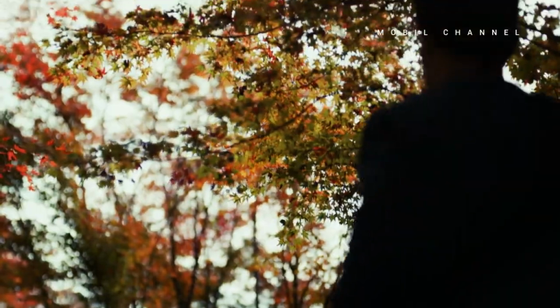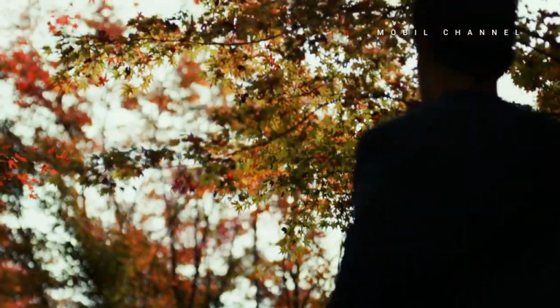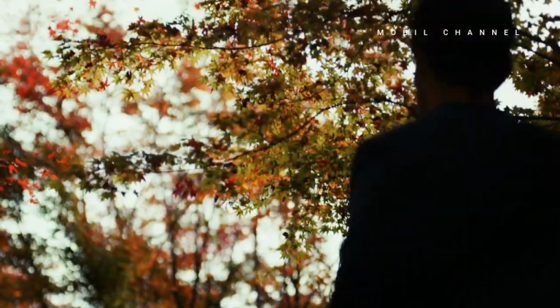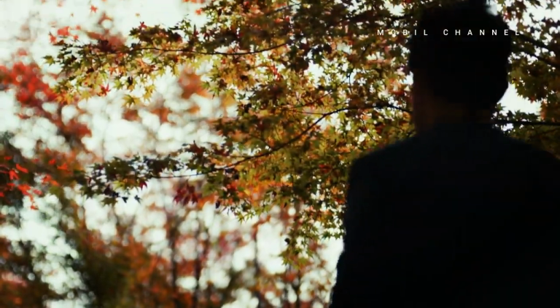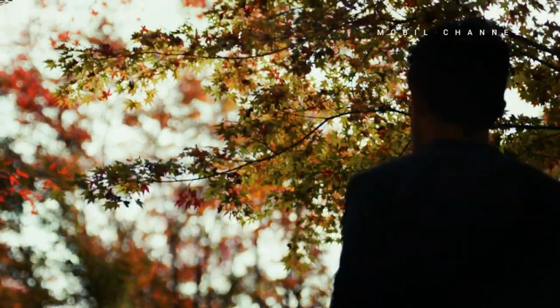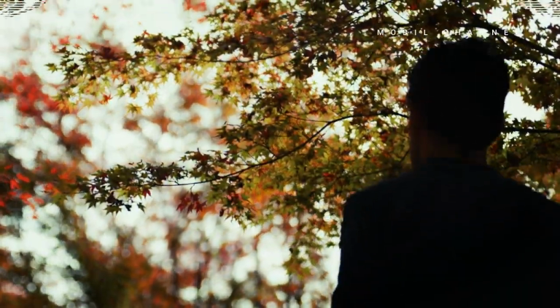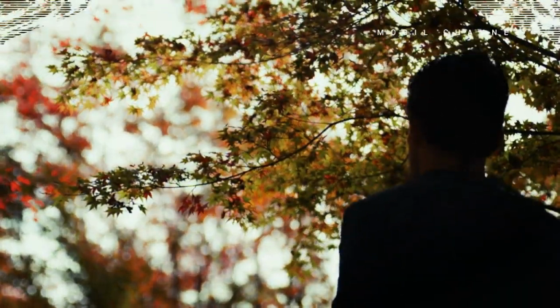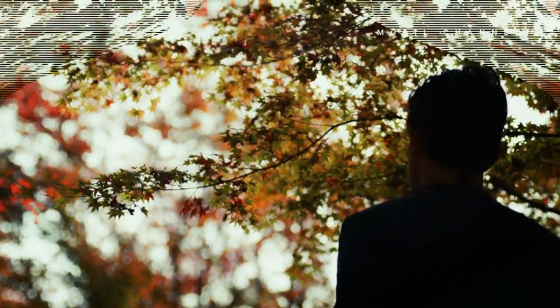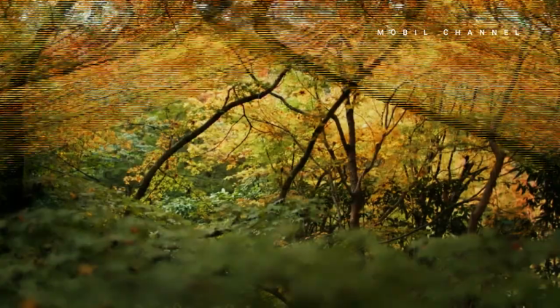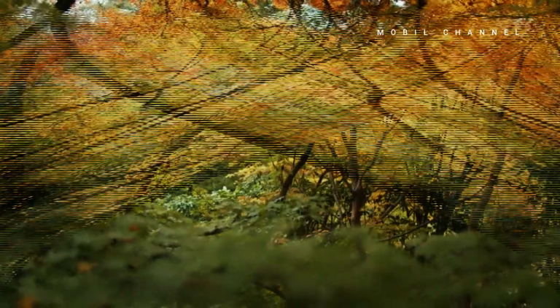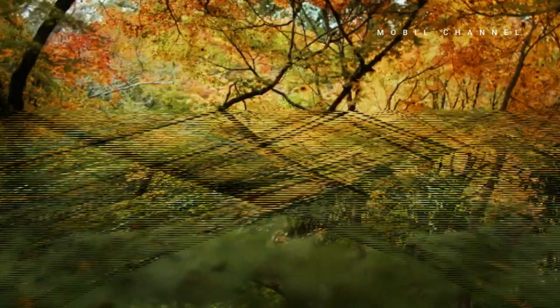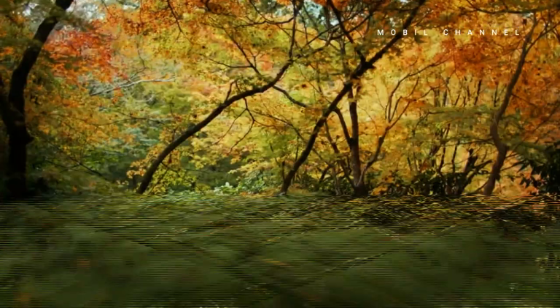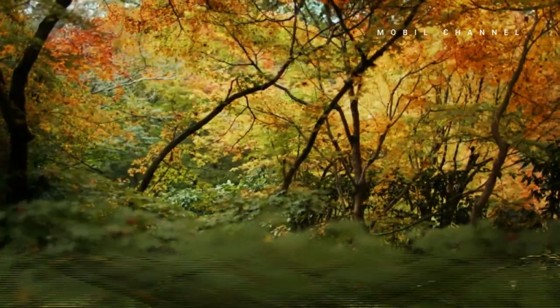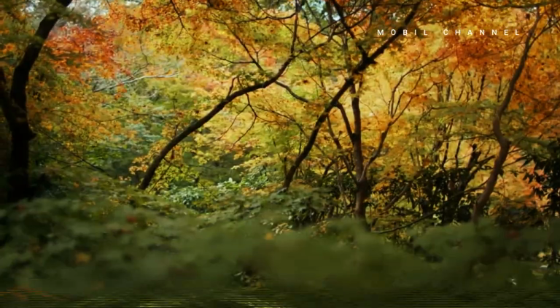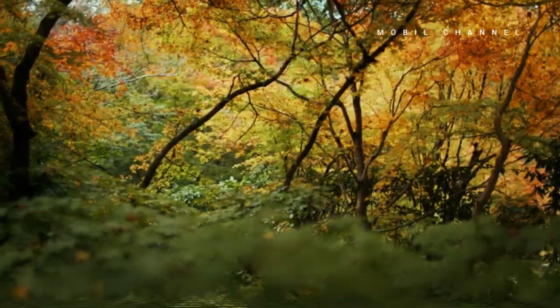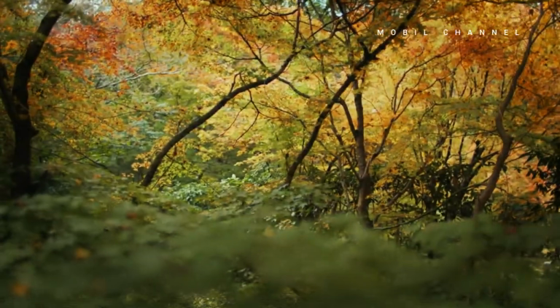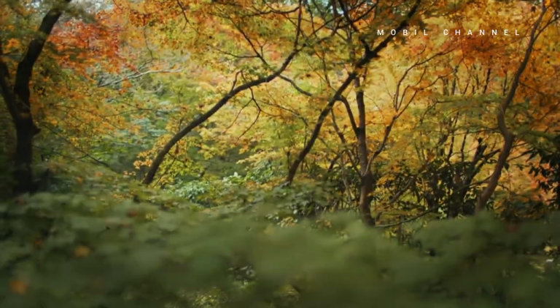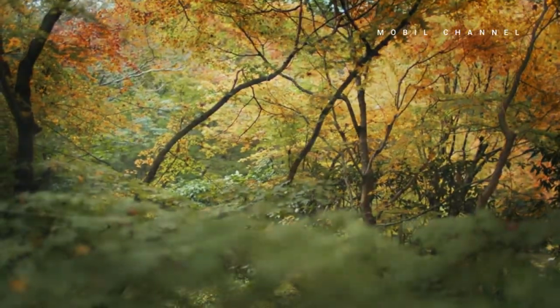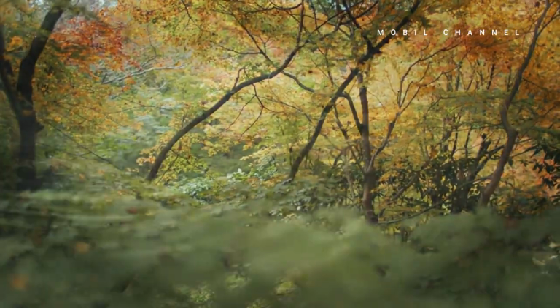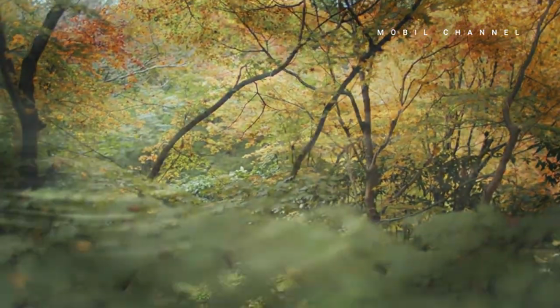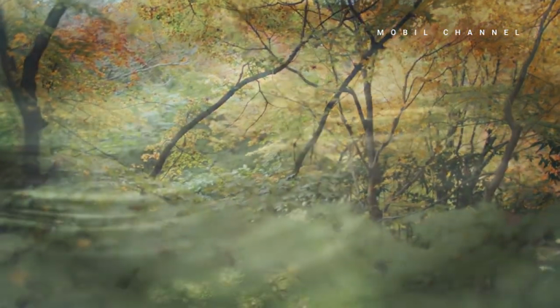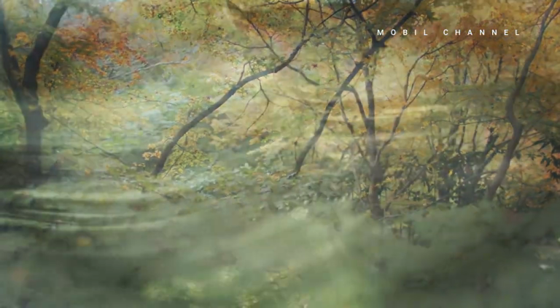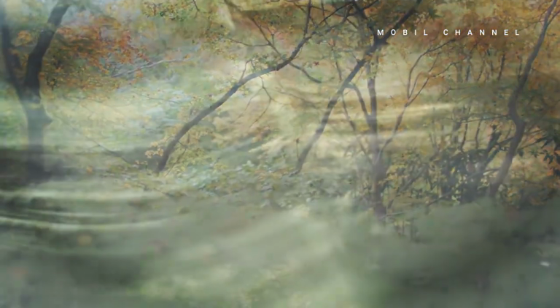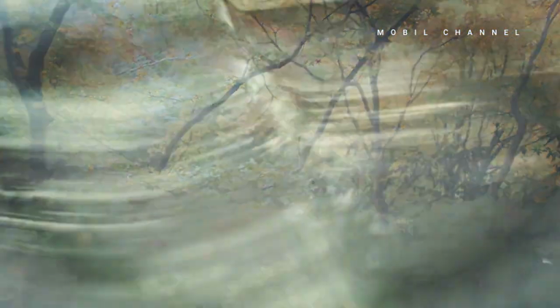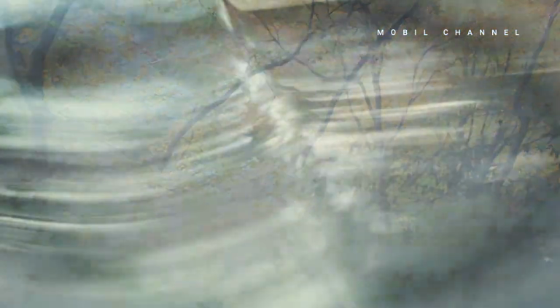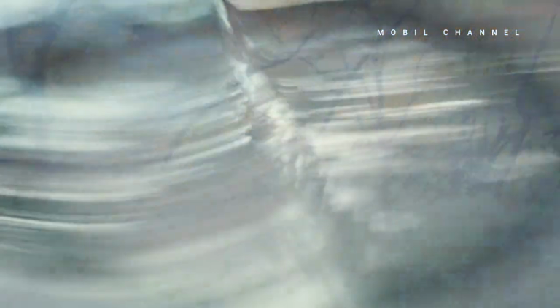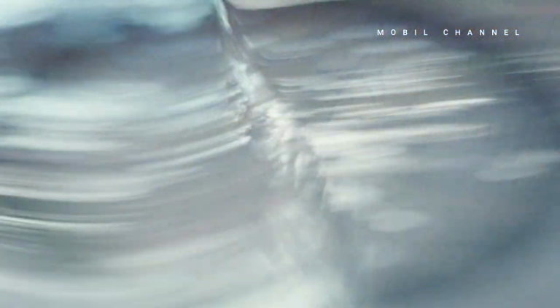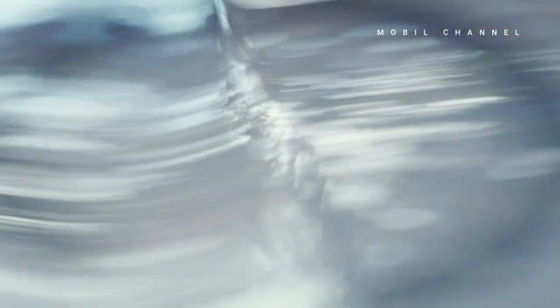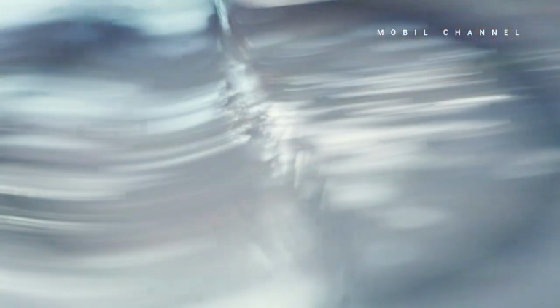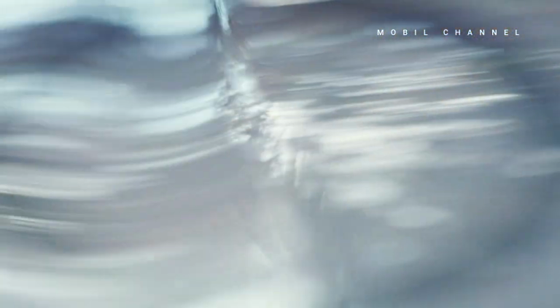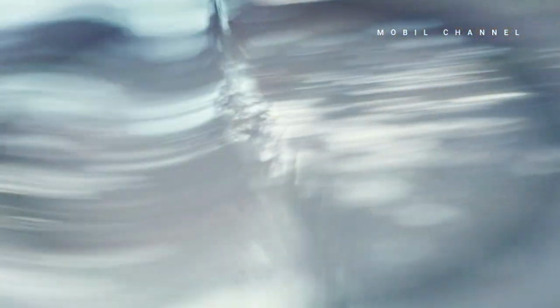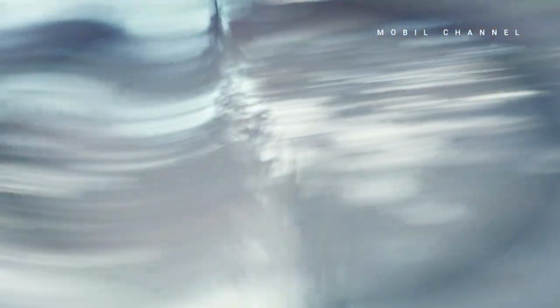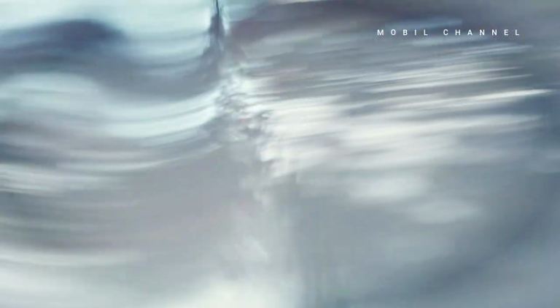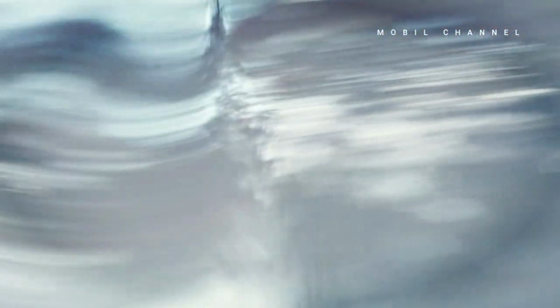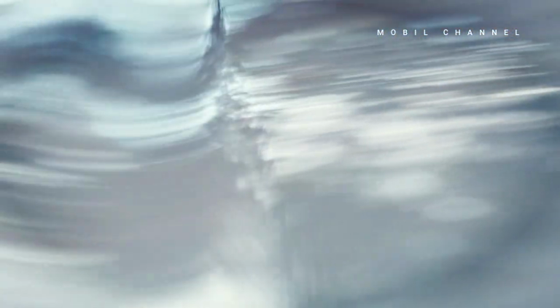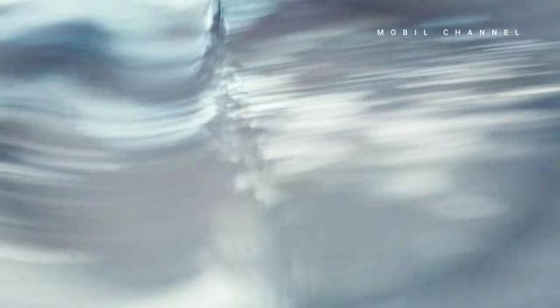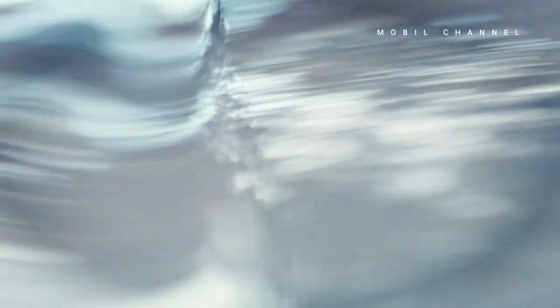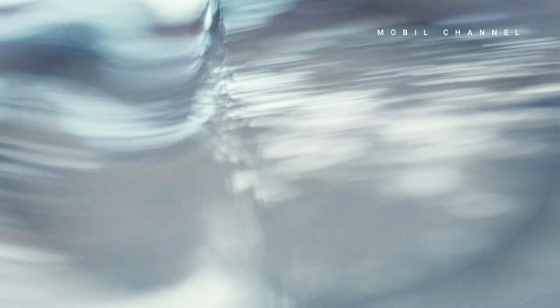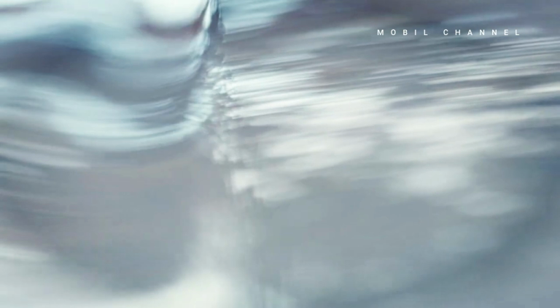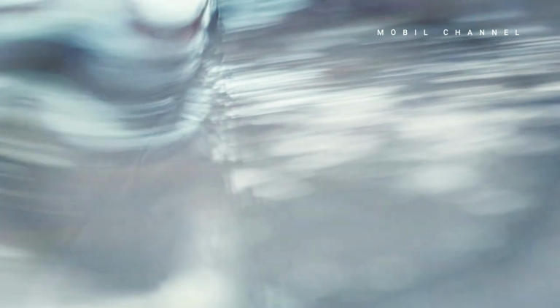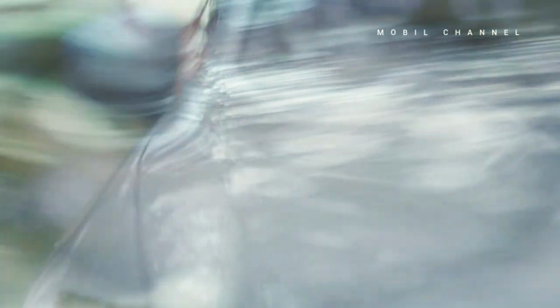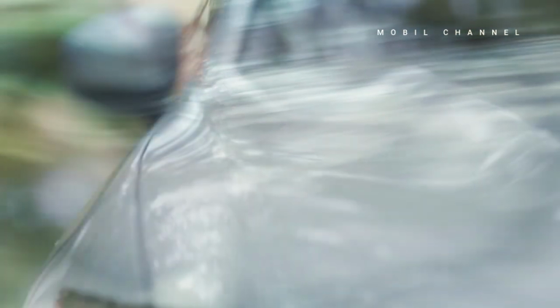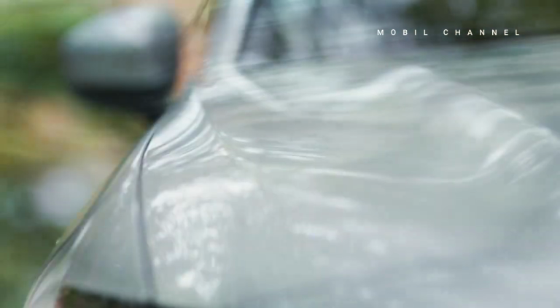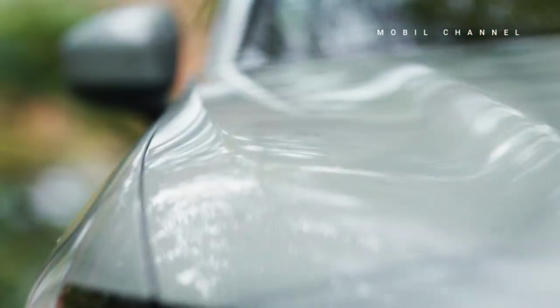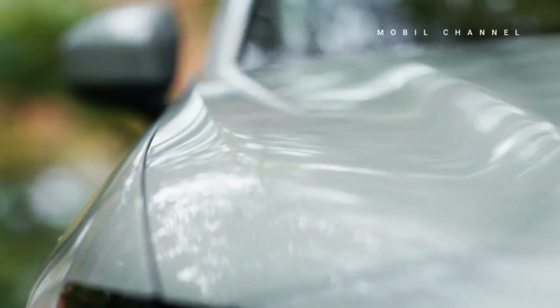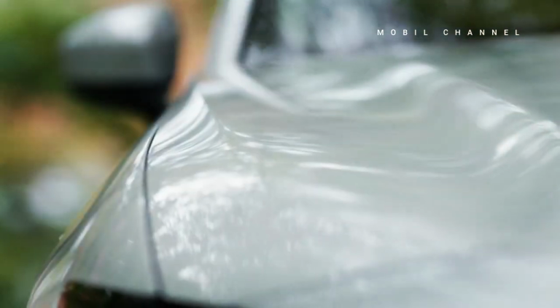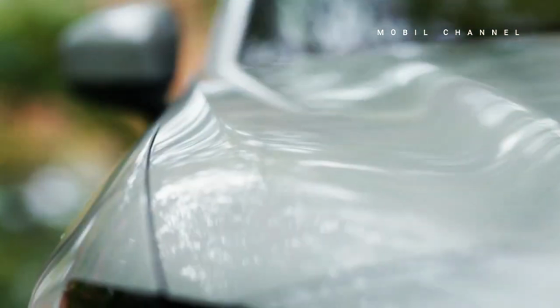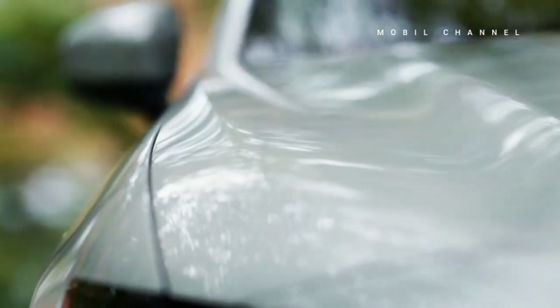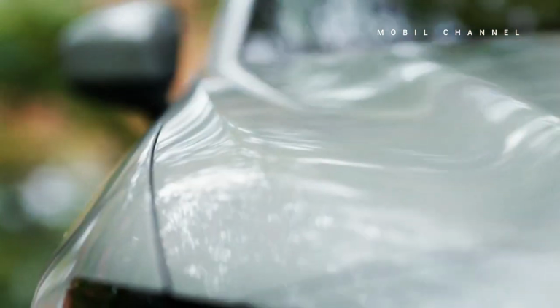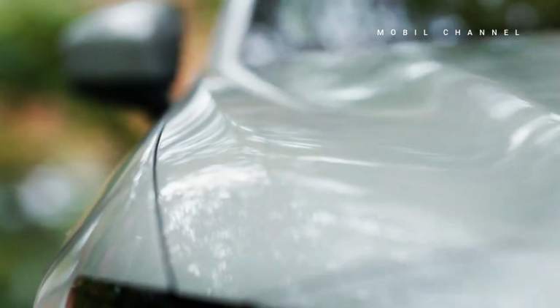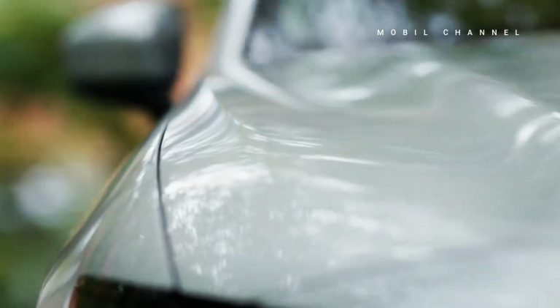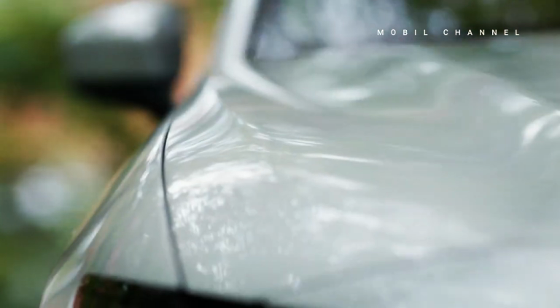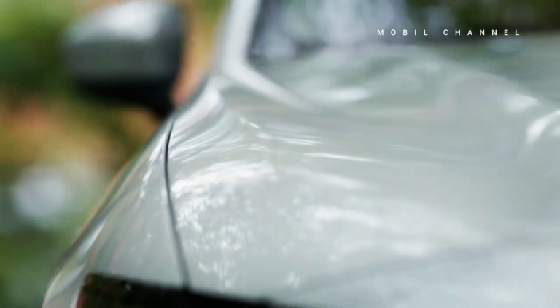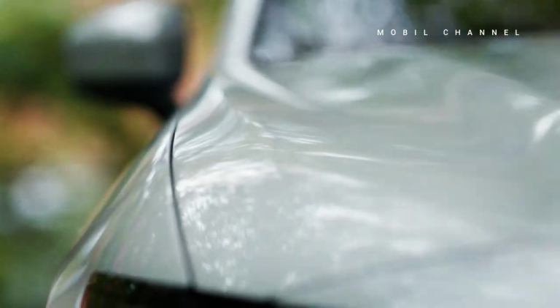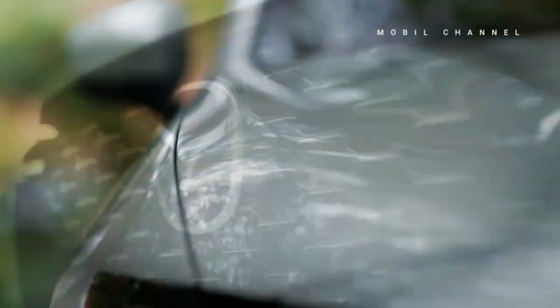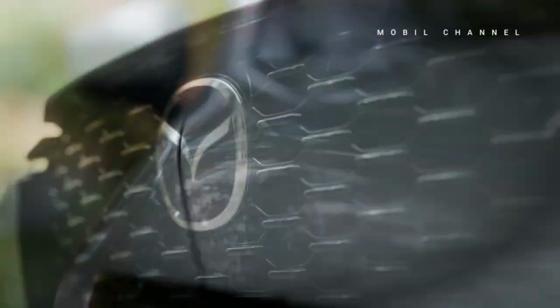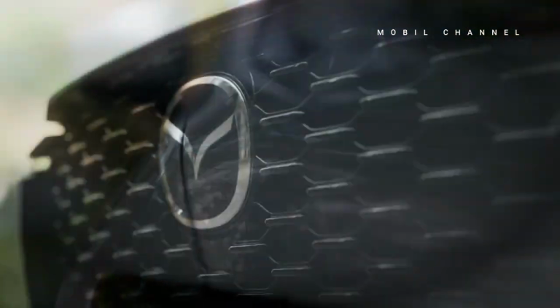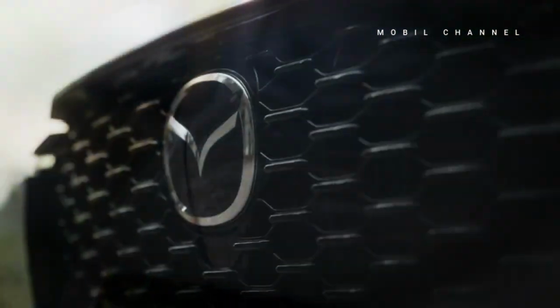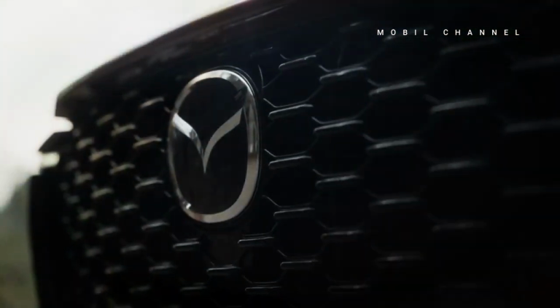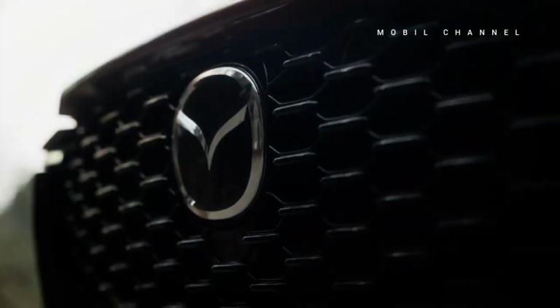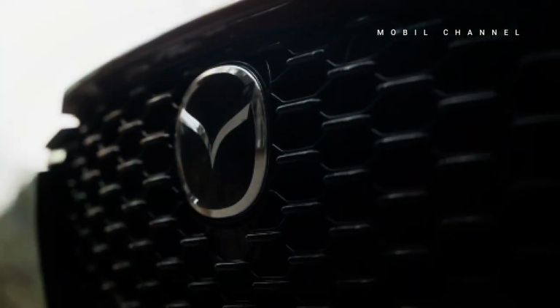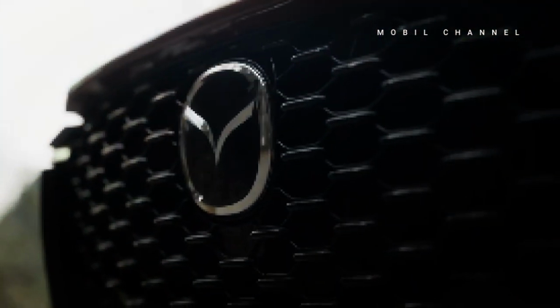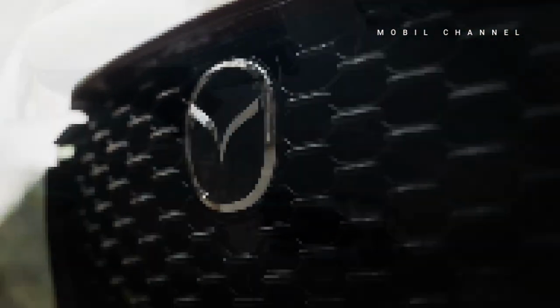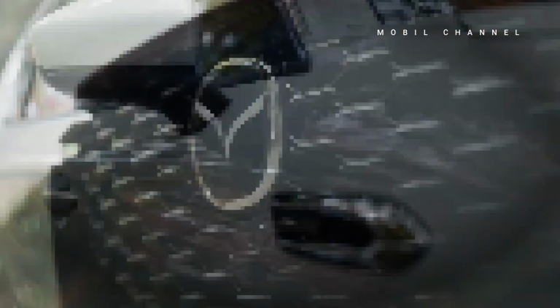Singapore becomes the second ASEAN country to present the Mazda CX-60. Will it enter Indonesia next?